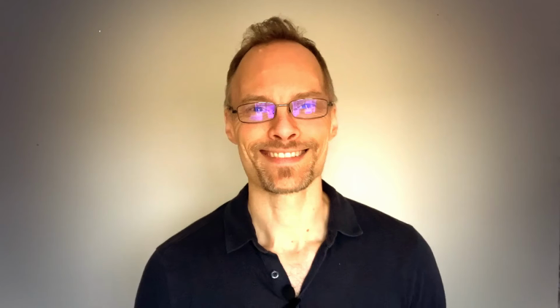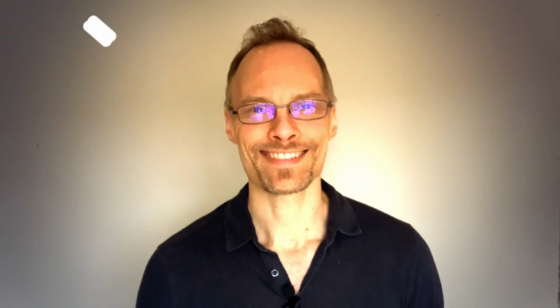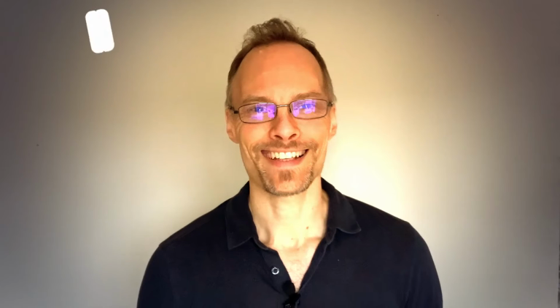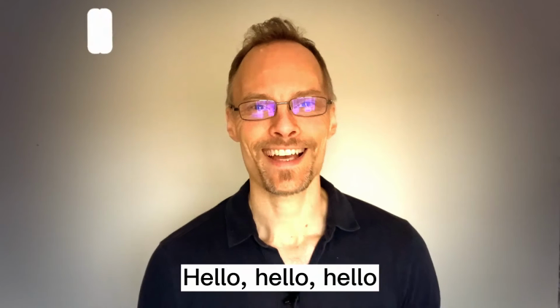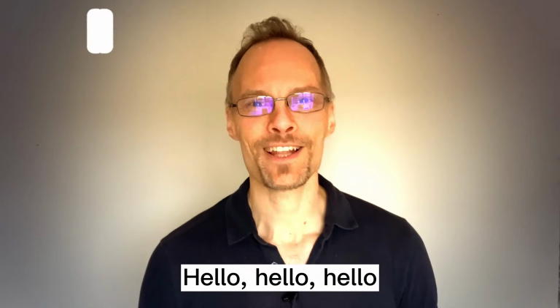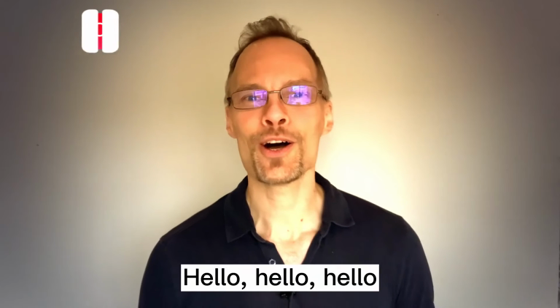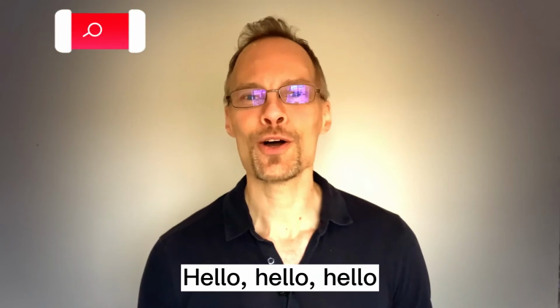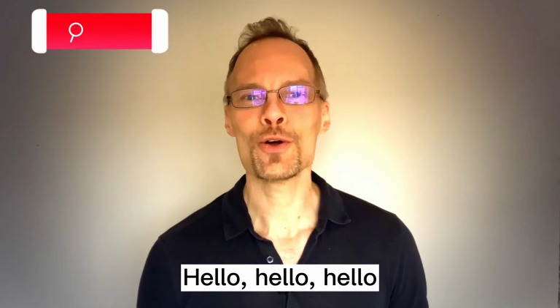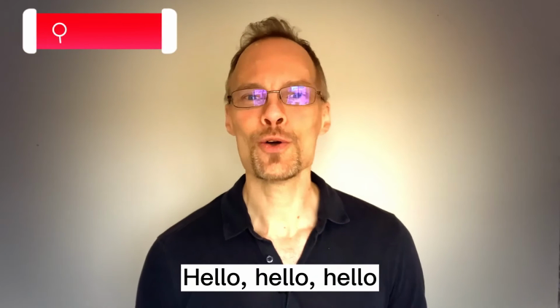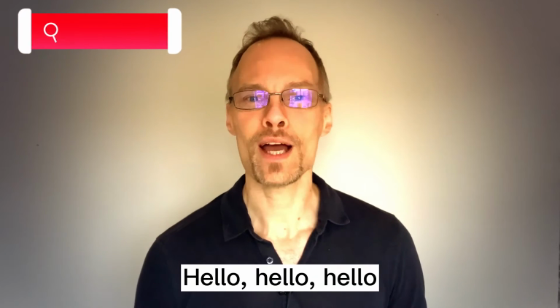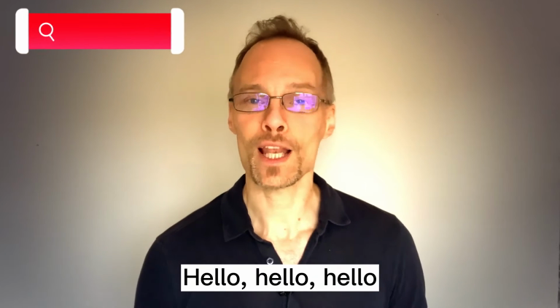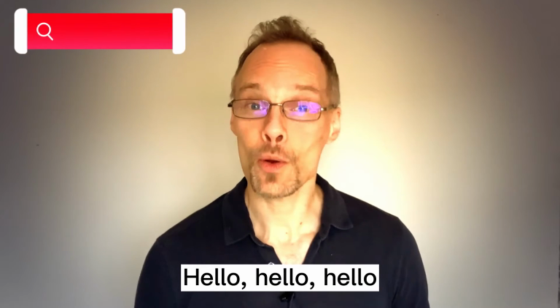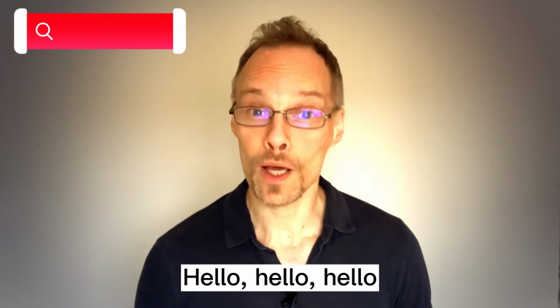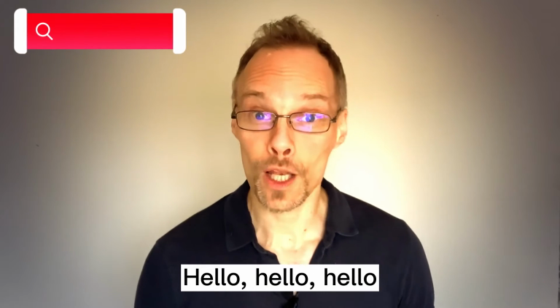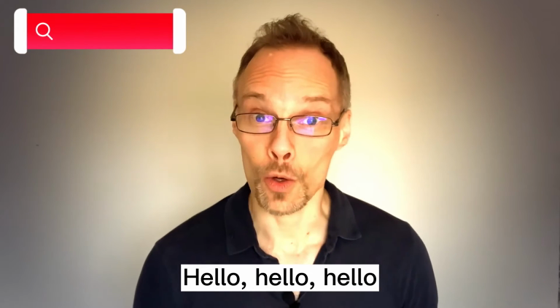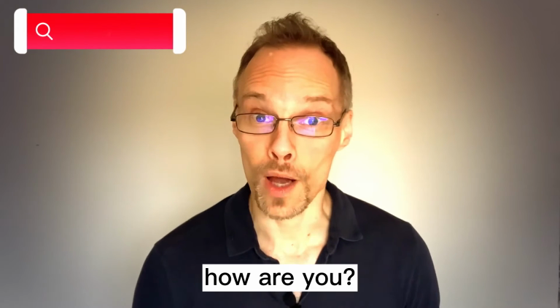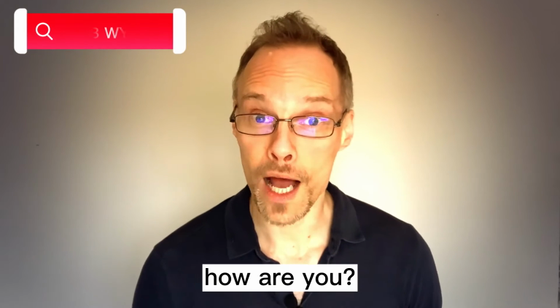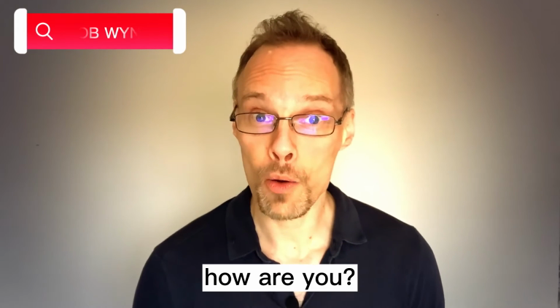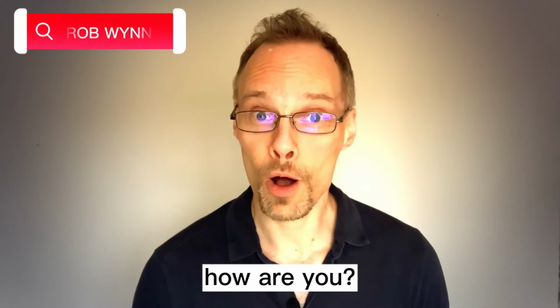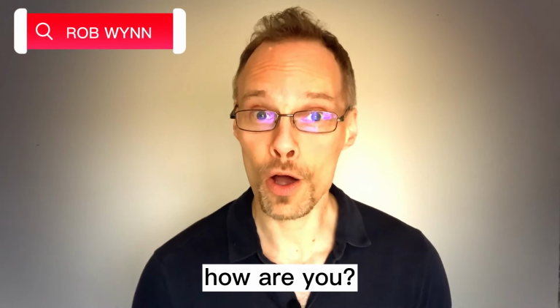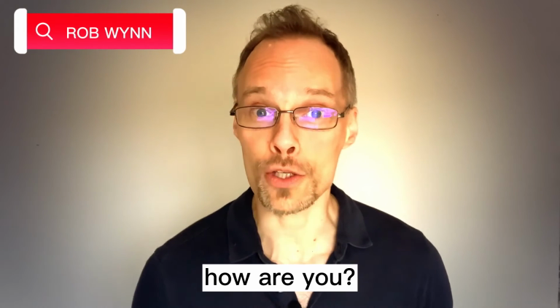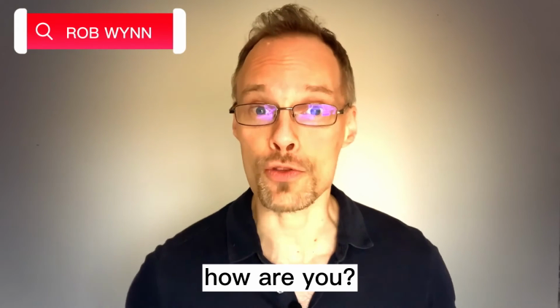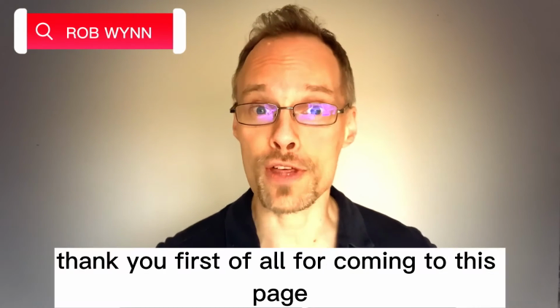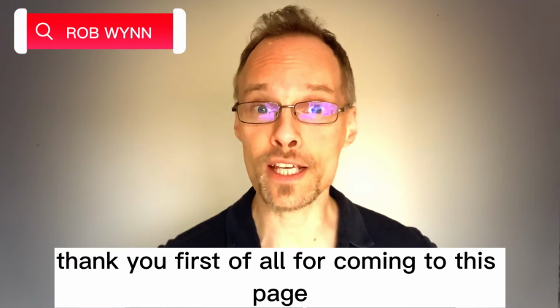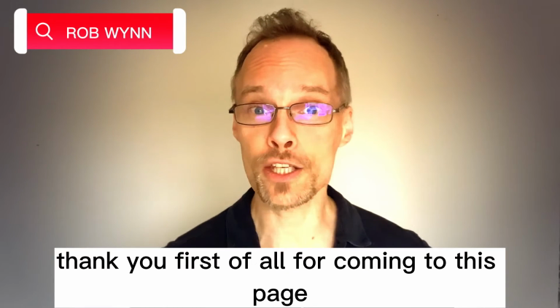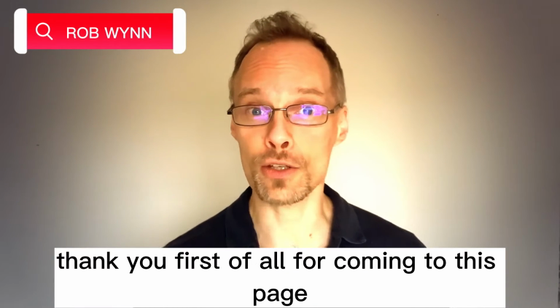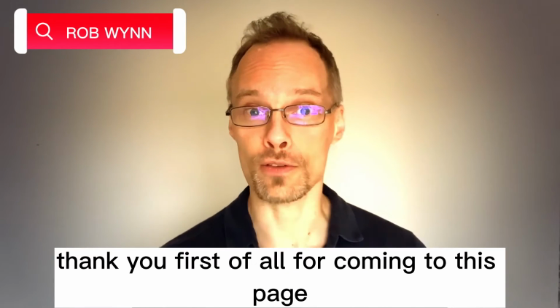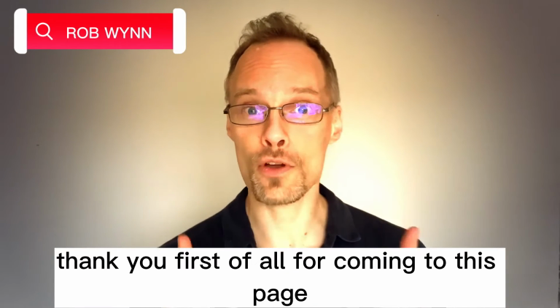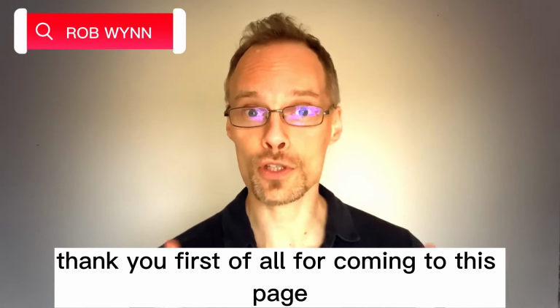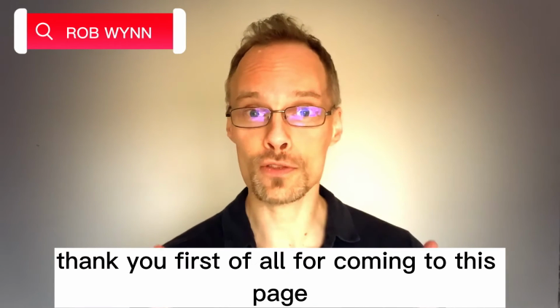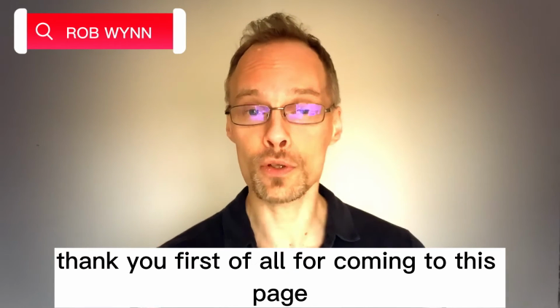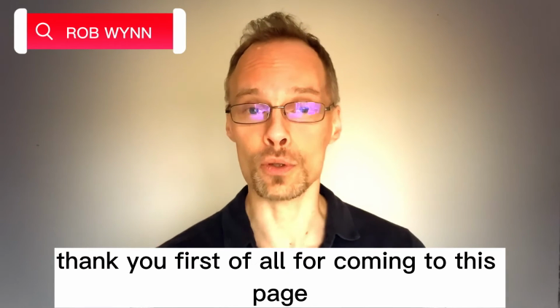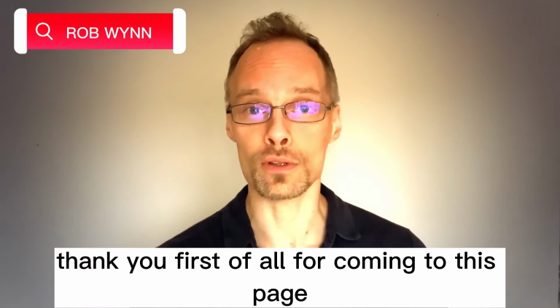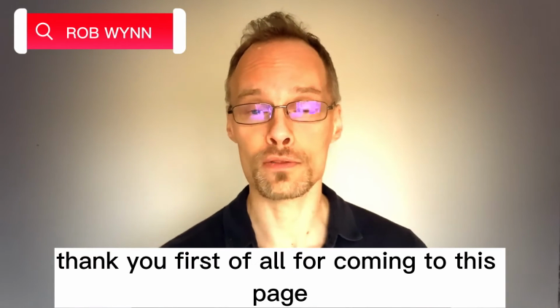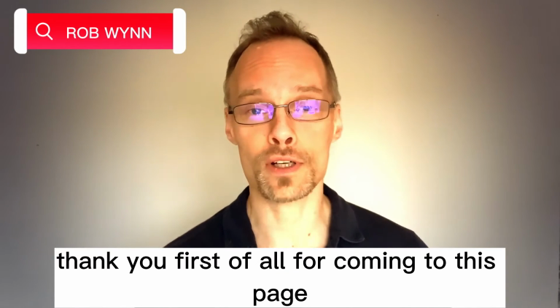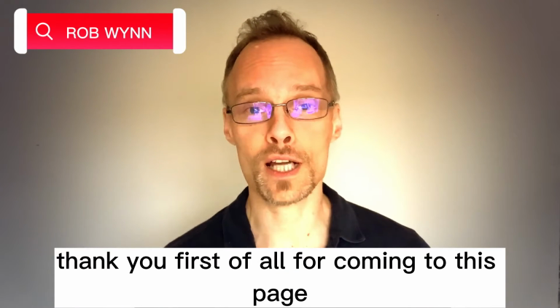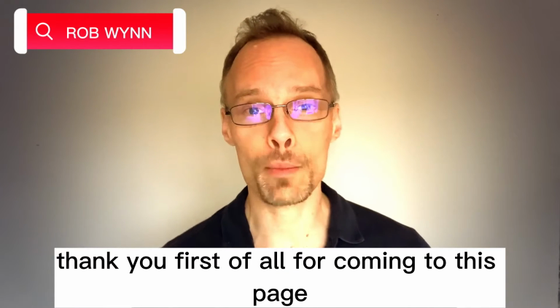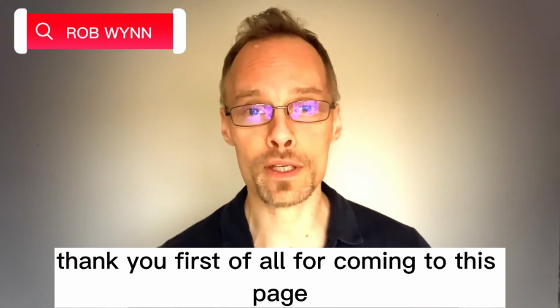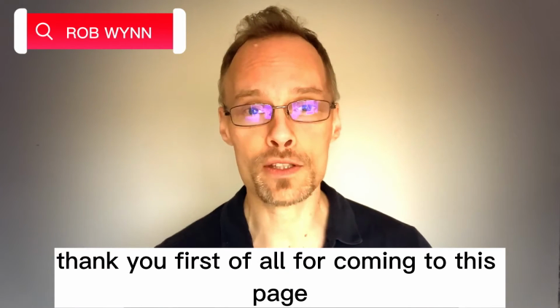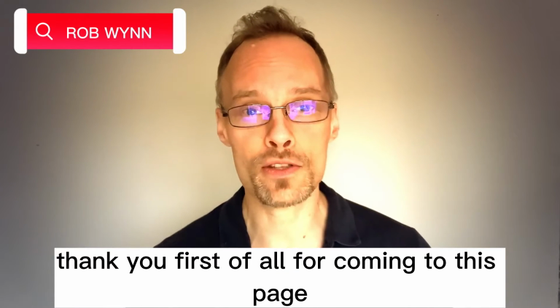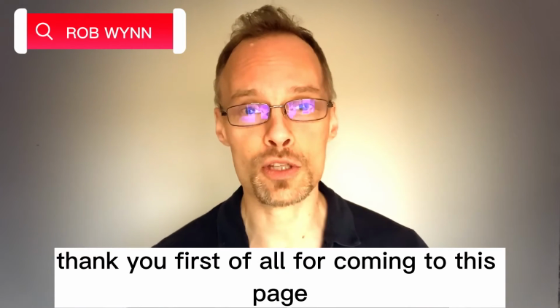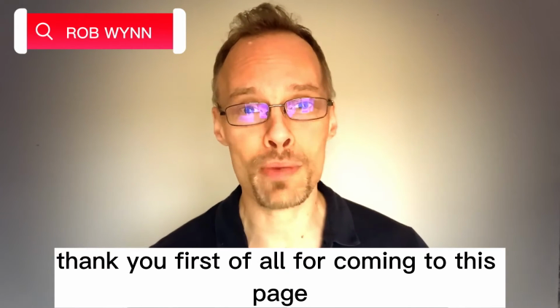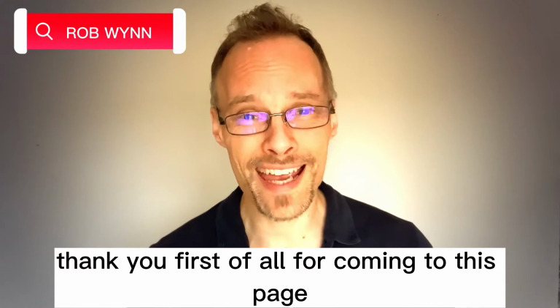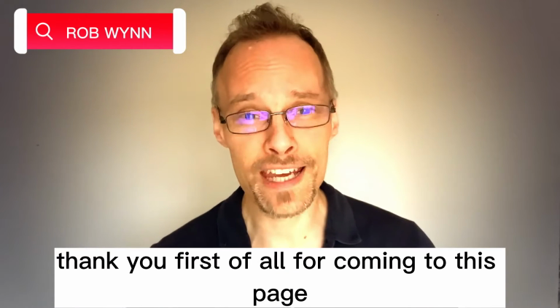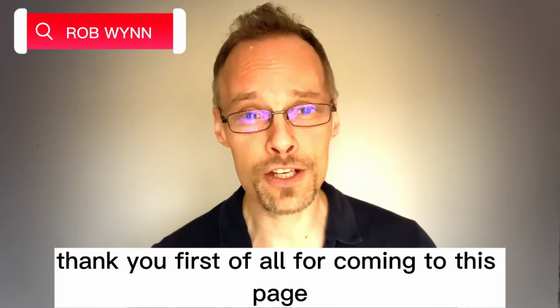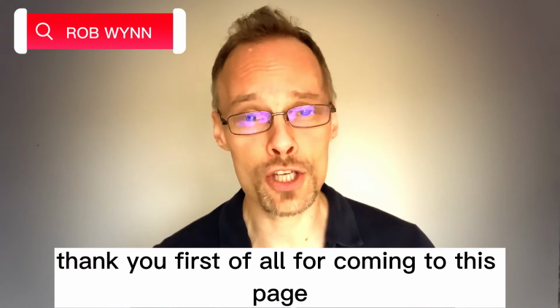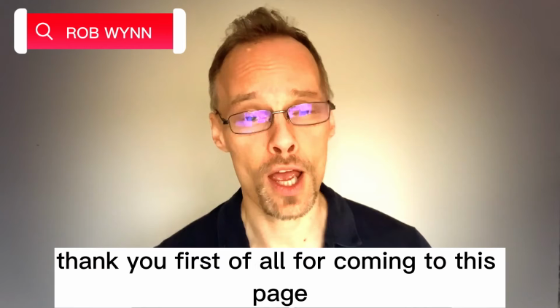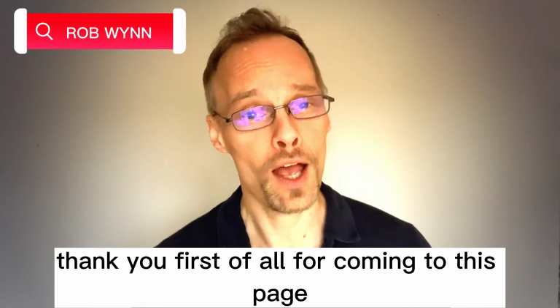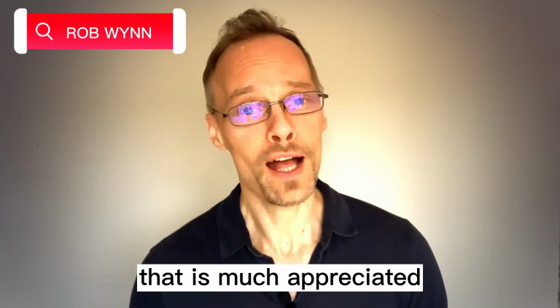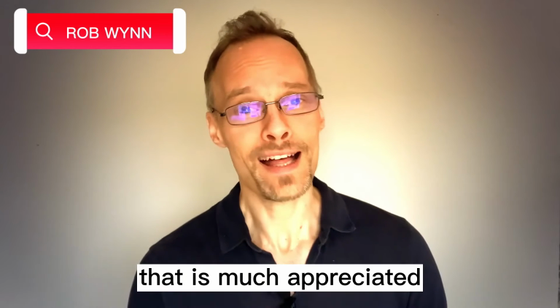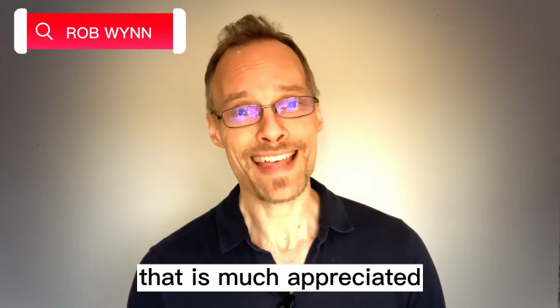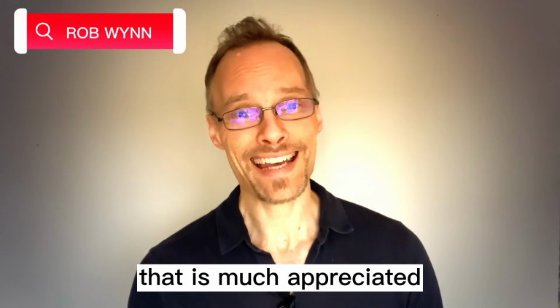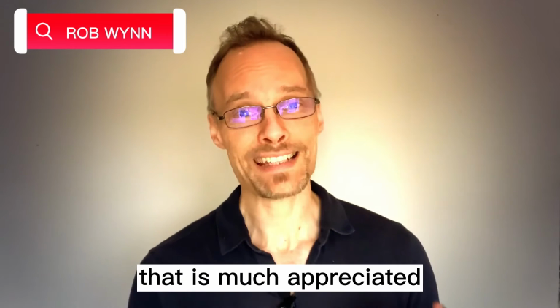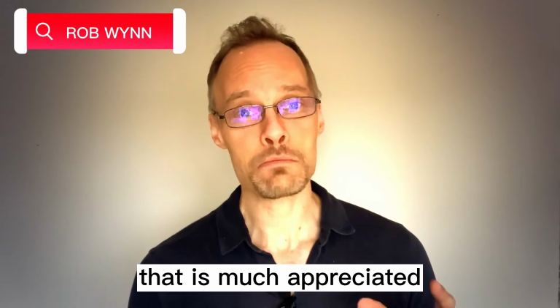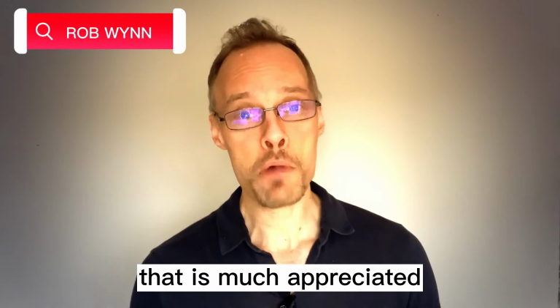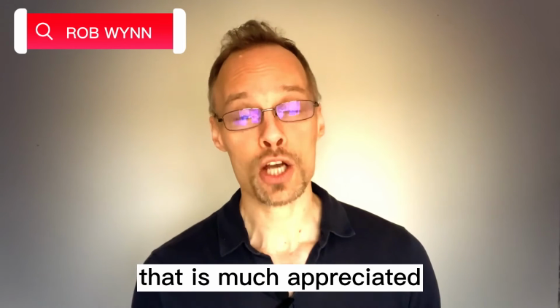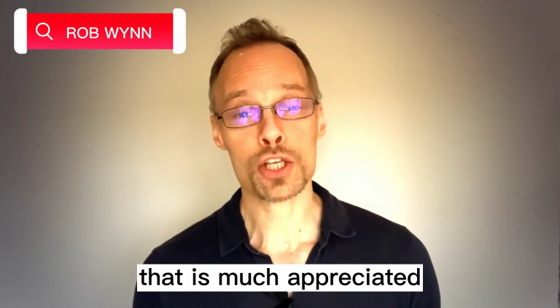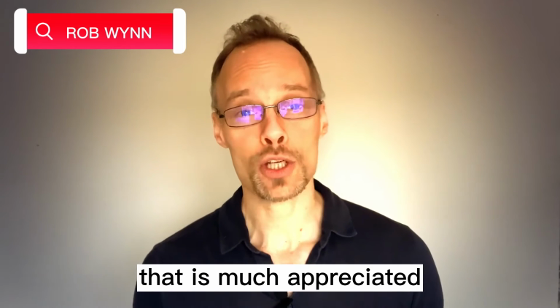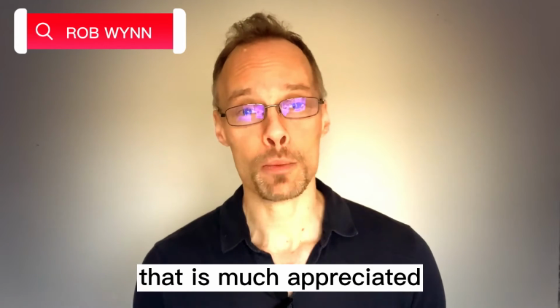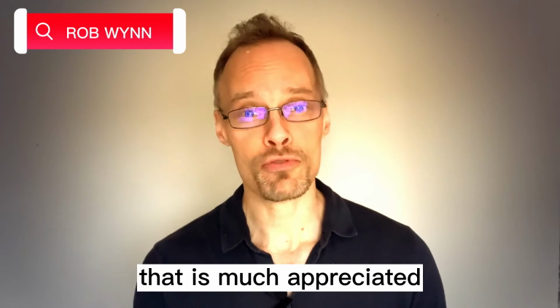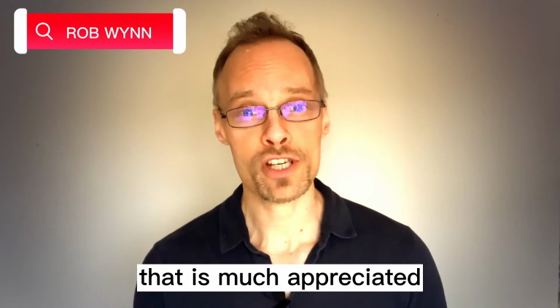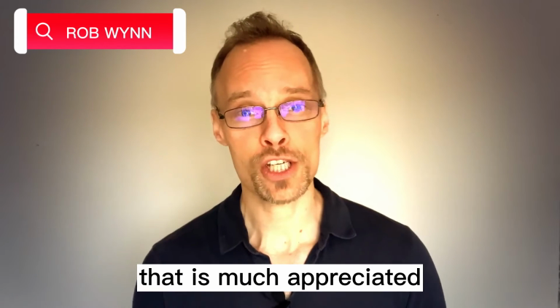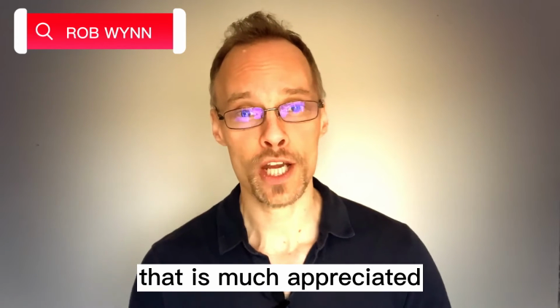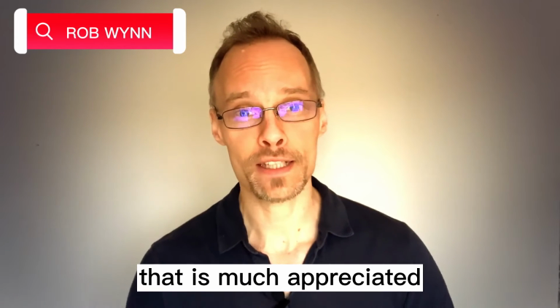Hello. How are you? Thank you, first of all, for coming to this page. That is much appreciated.